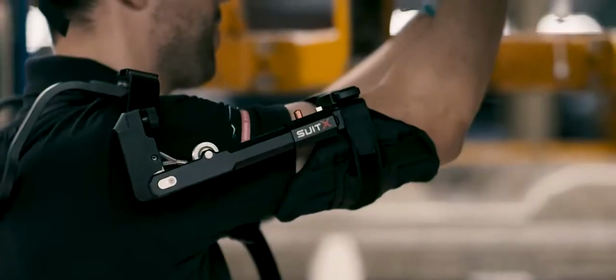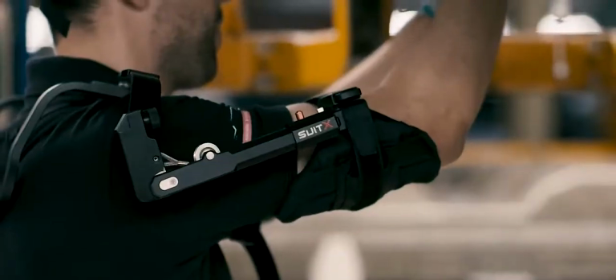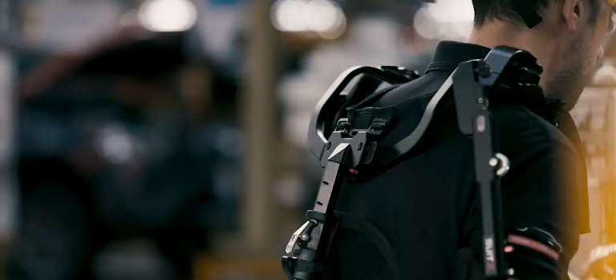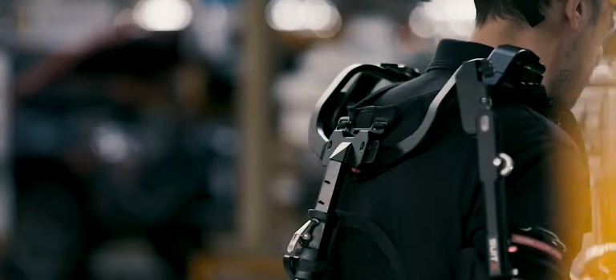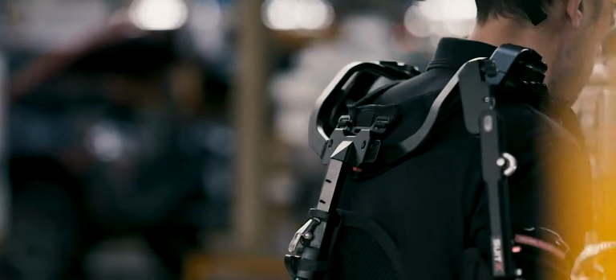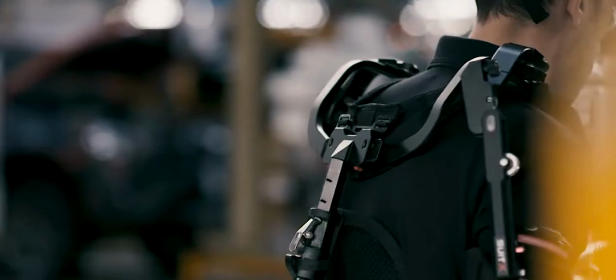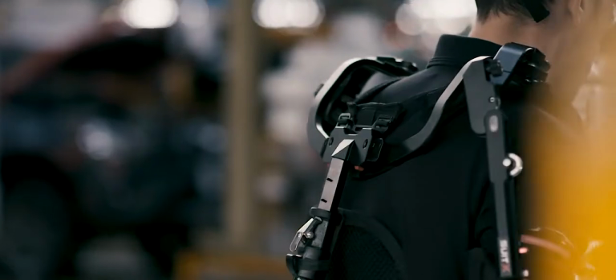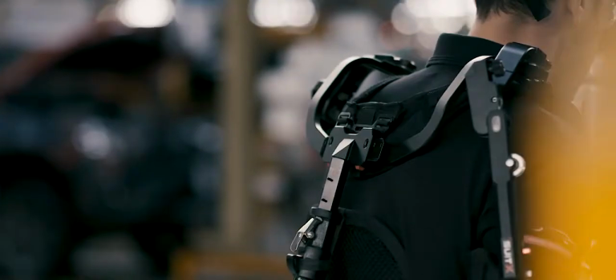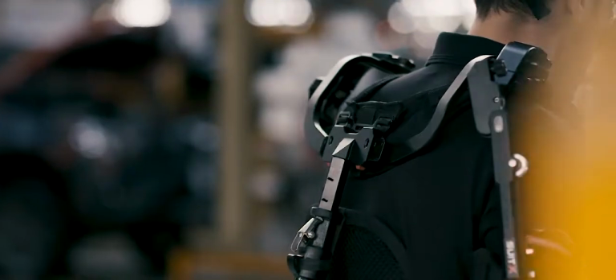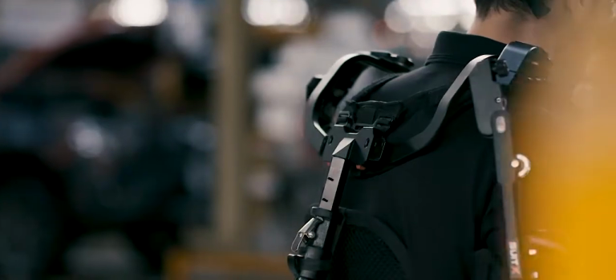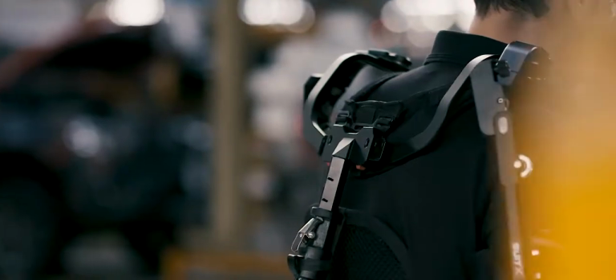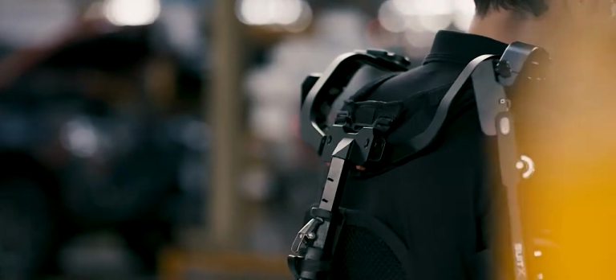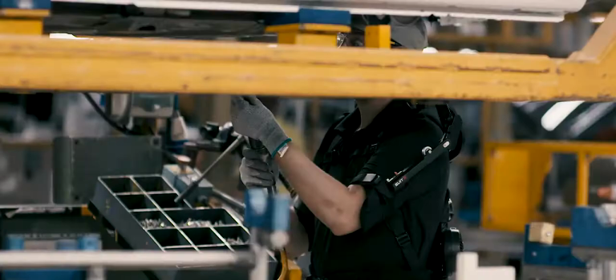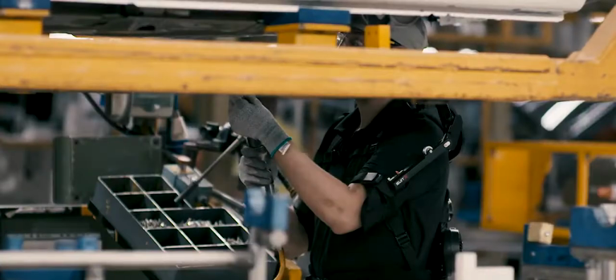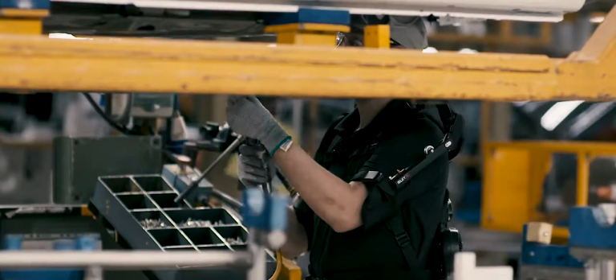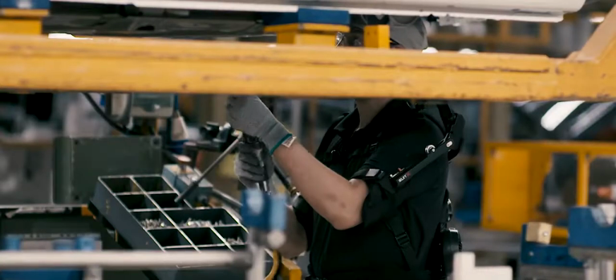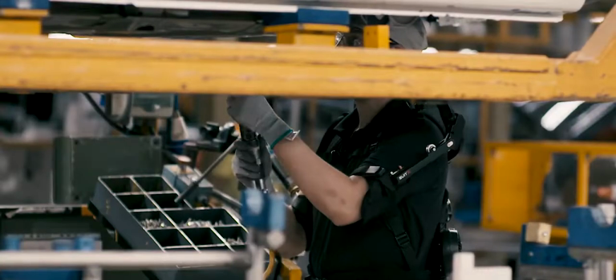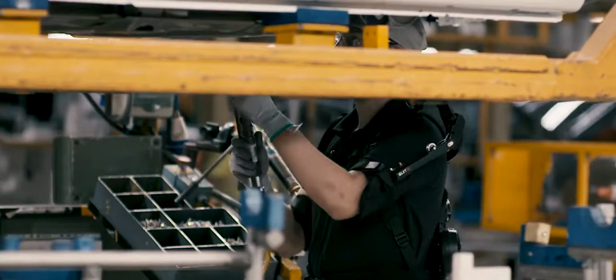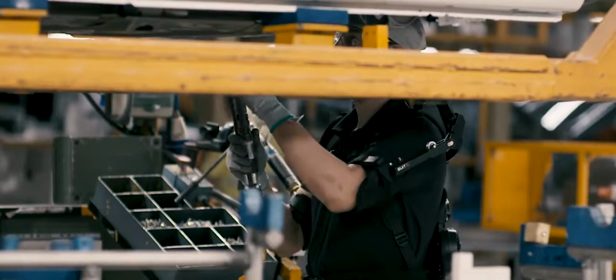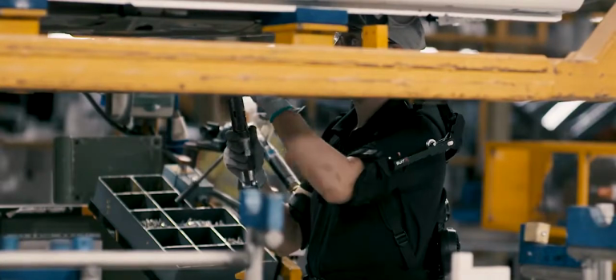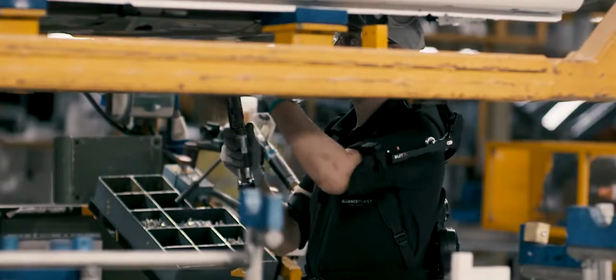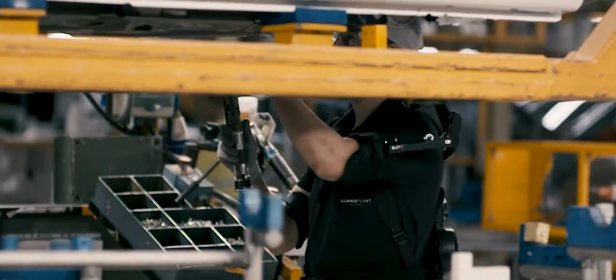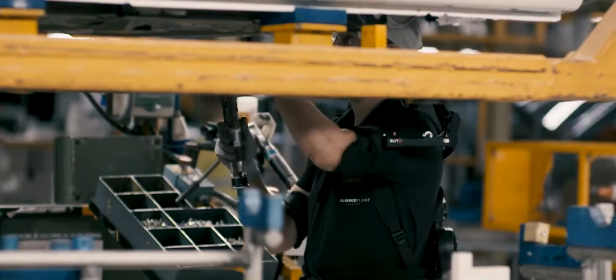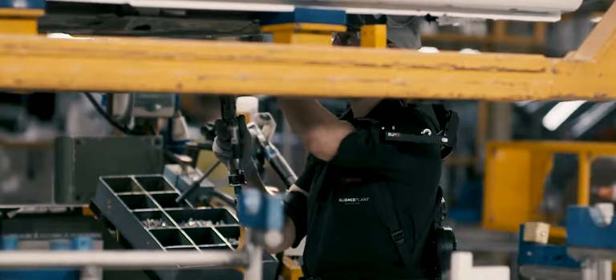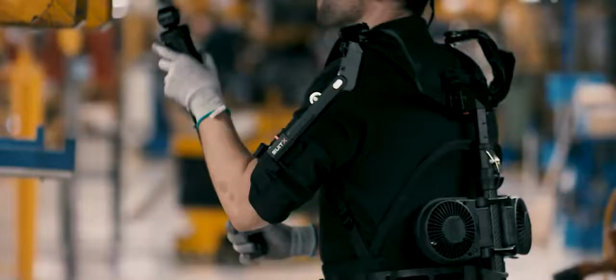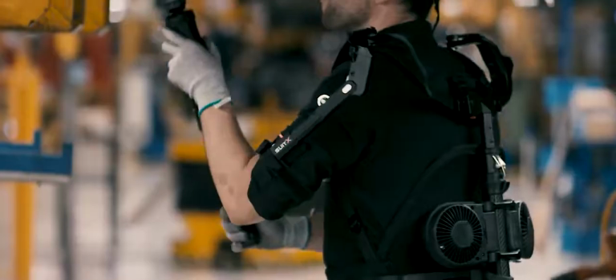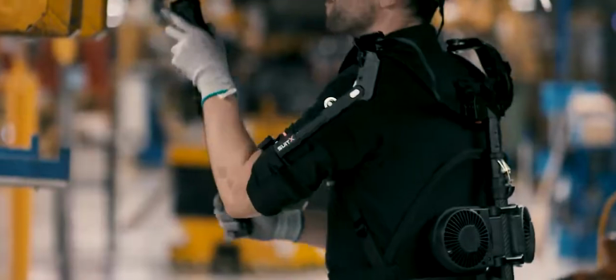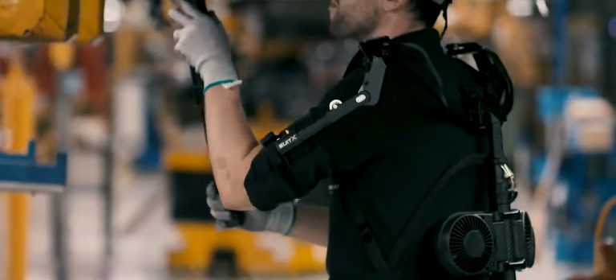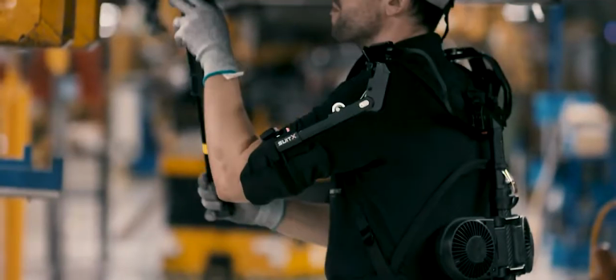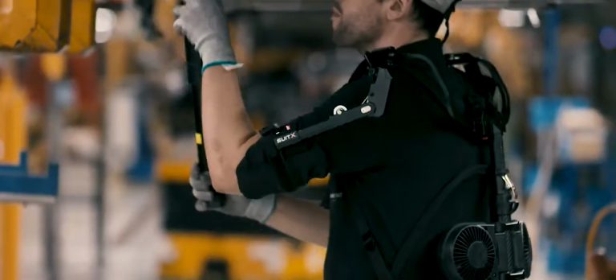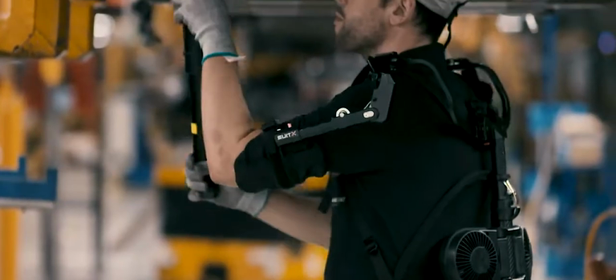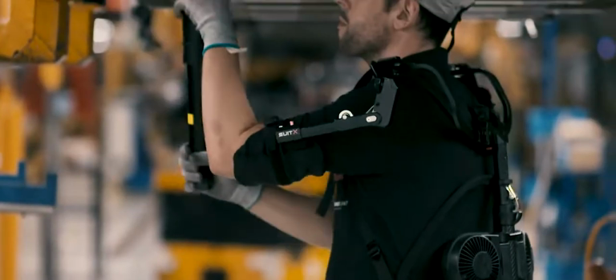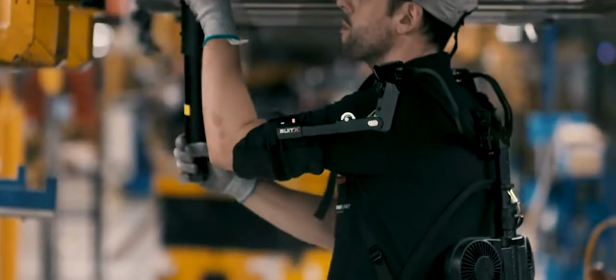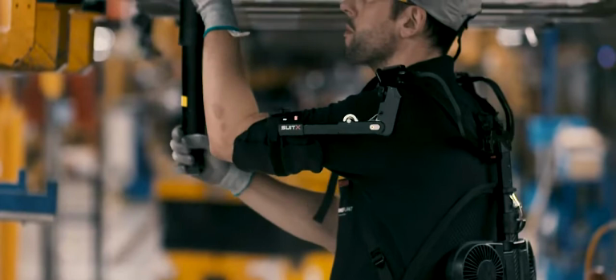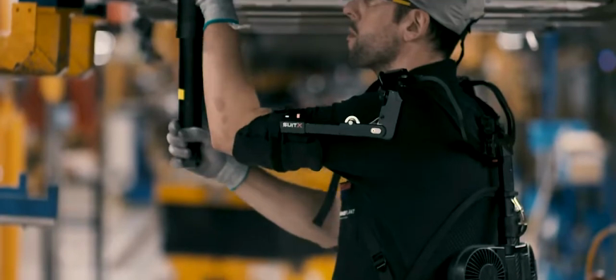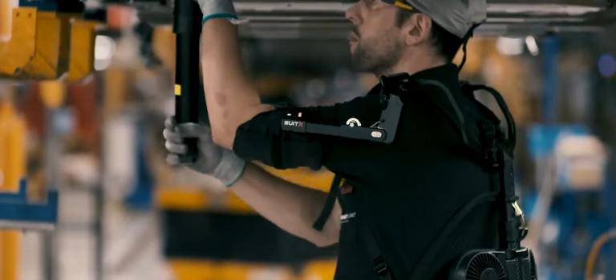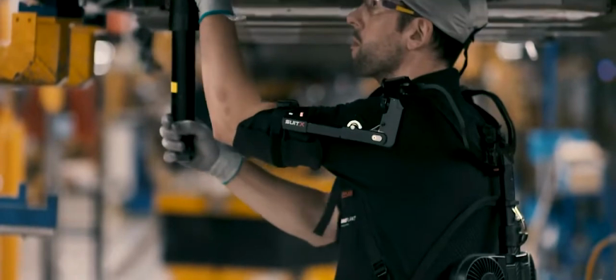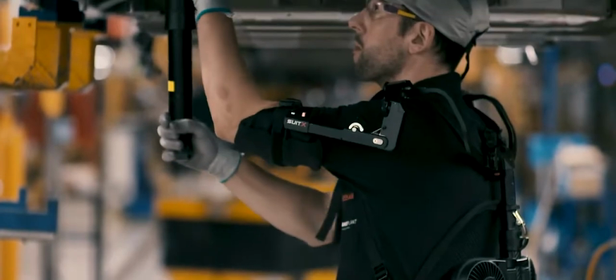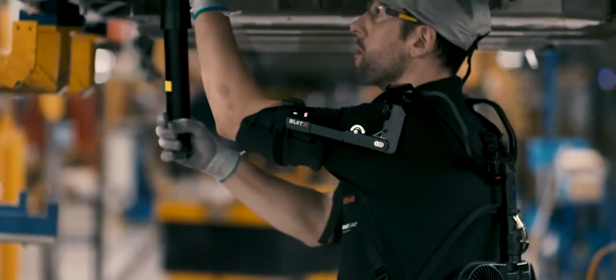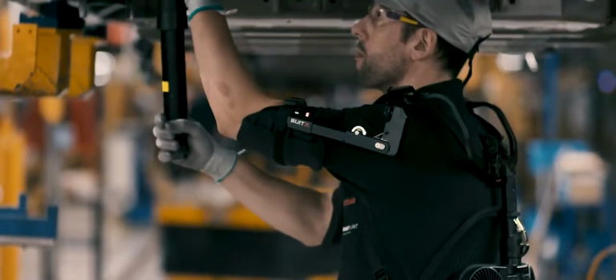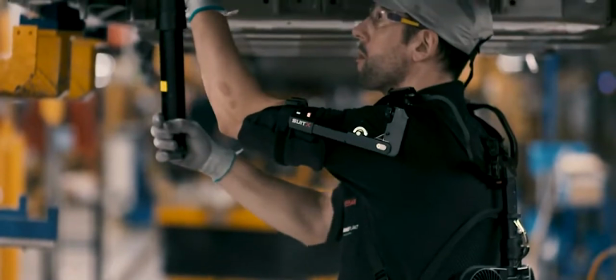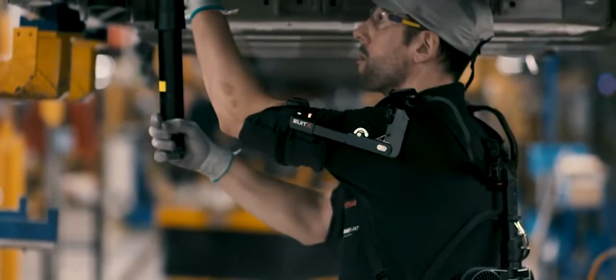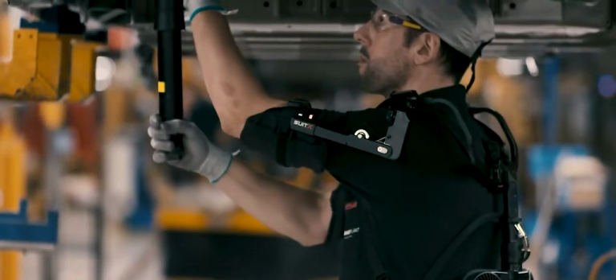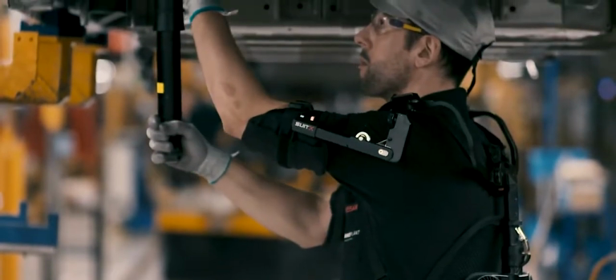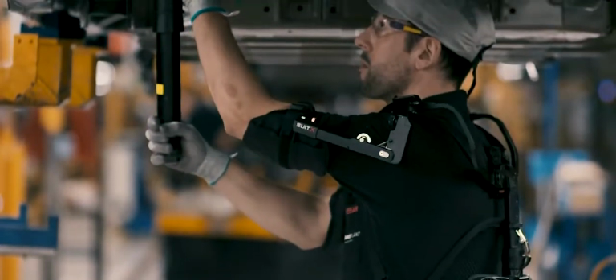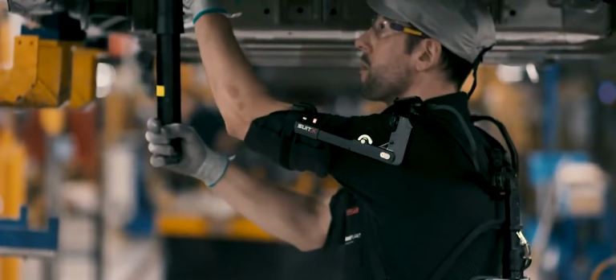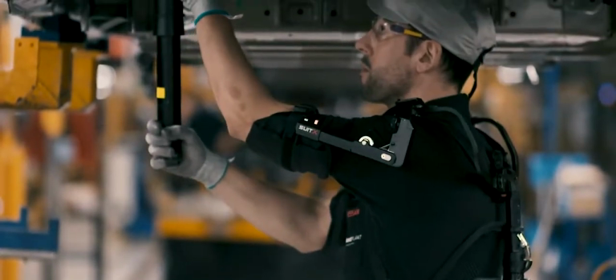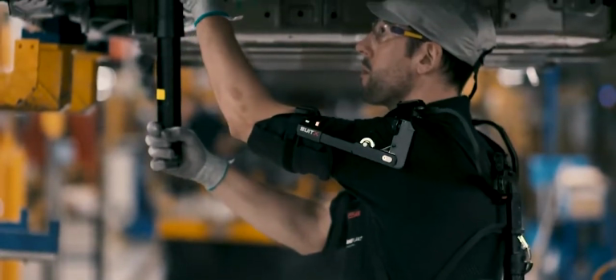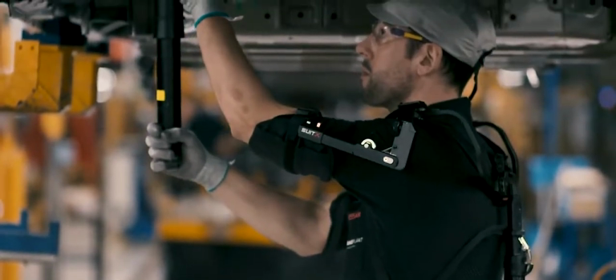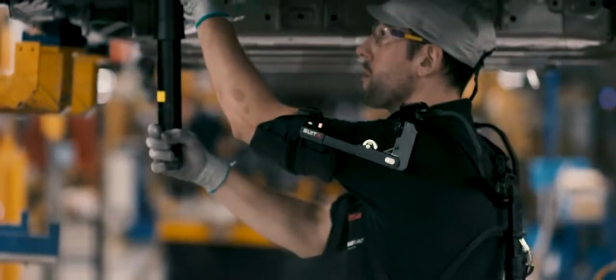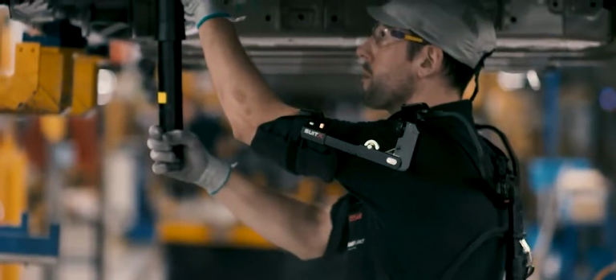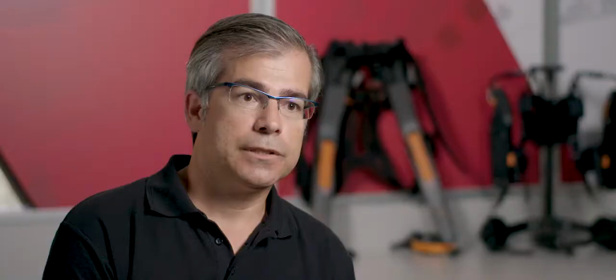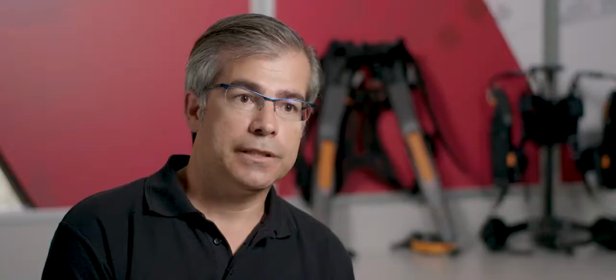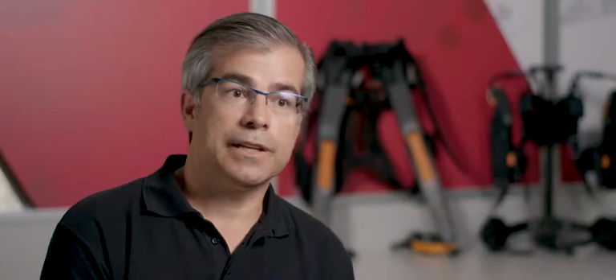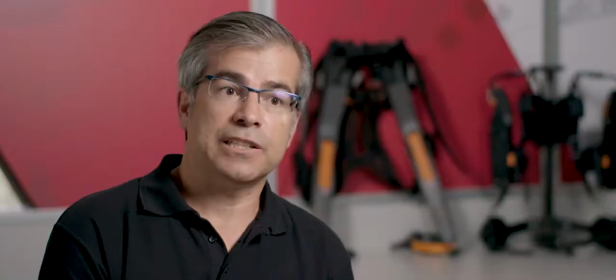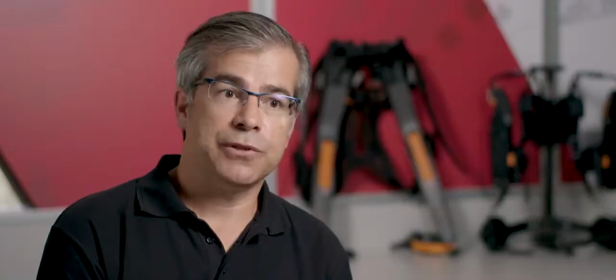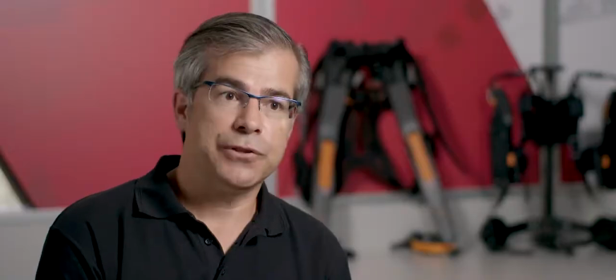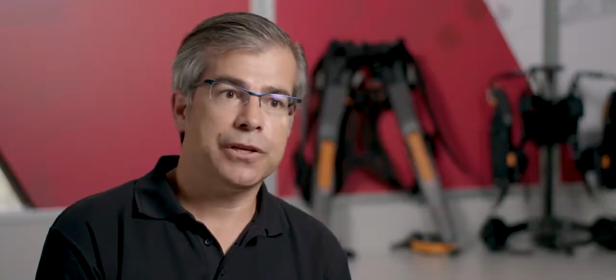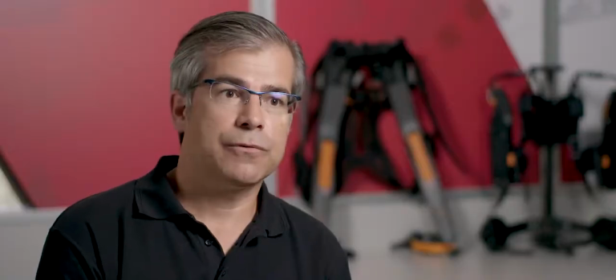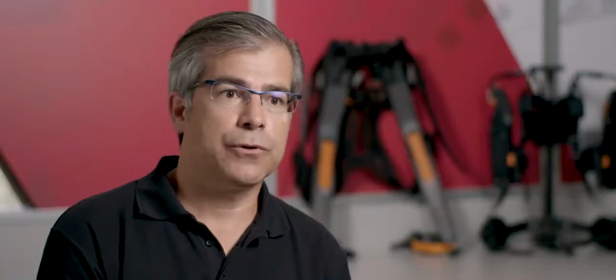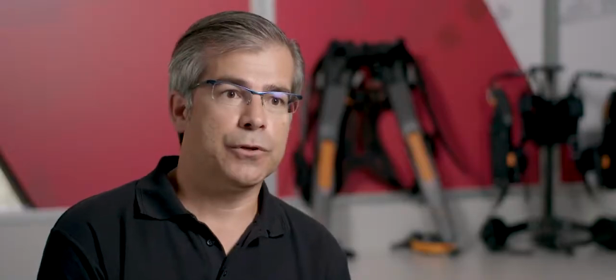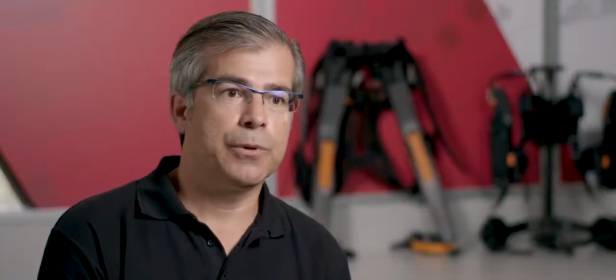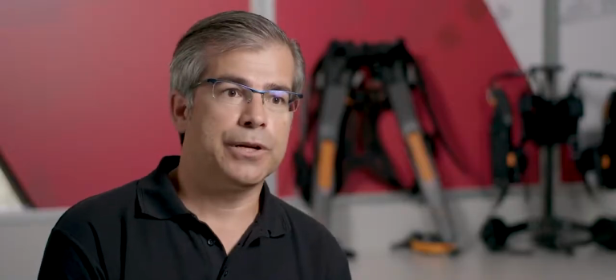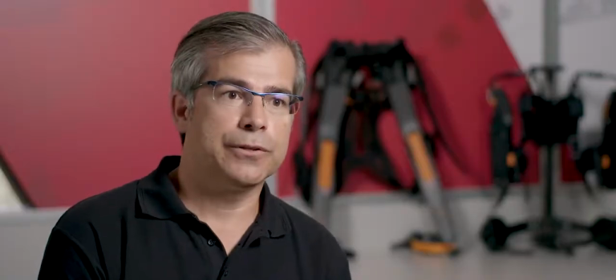The exoskeletons help us to reduce the muscular efforts during certain operations. This results in less fatigue for the operator.